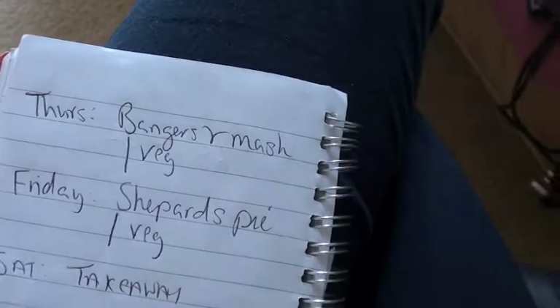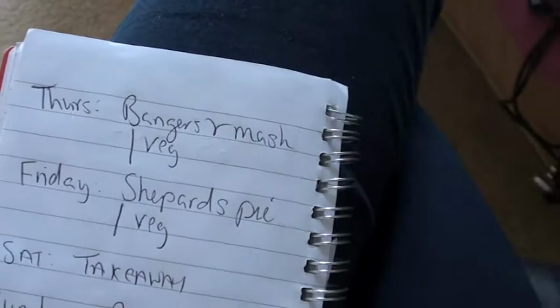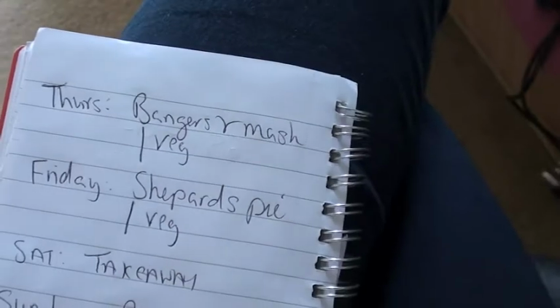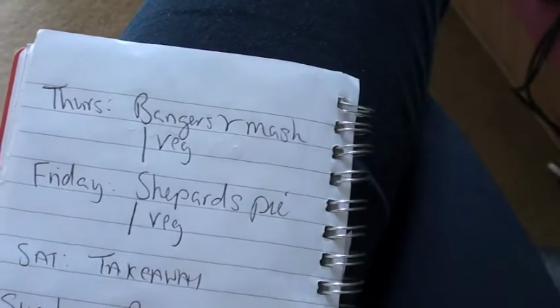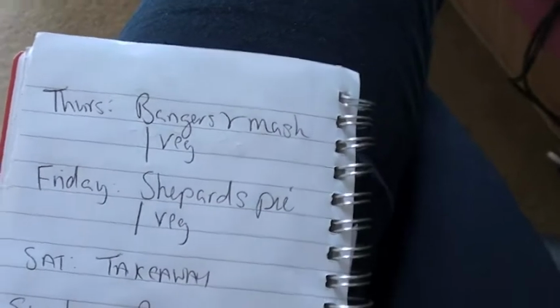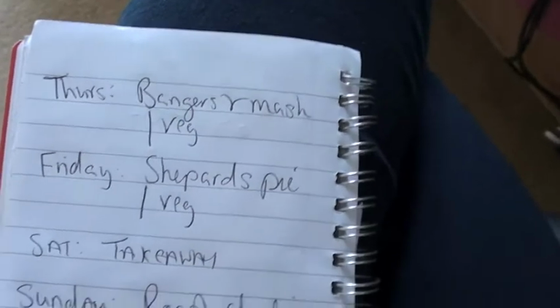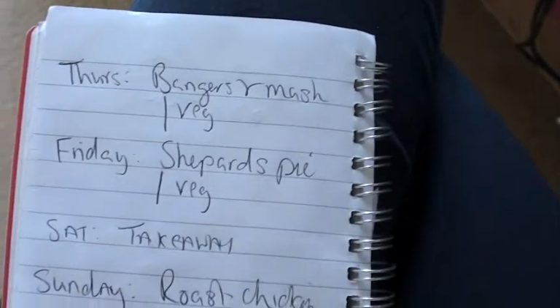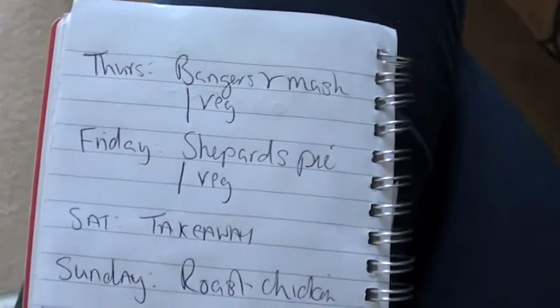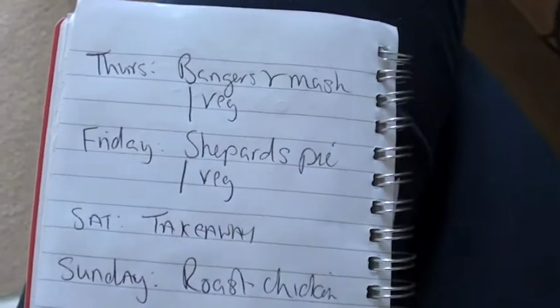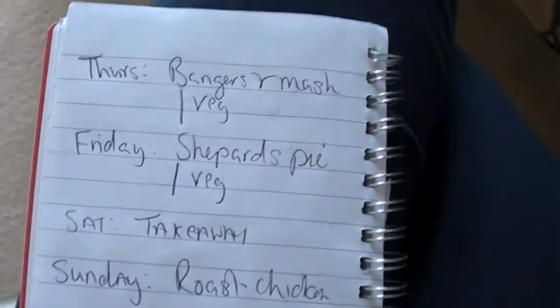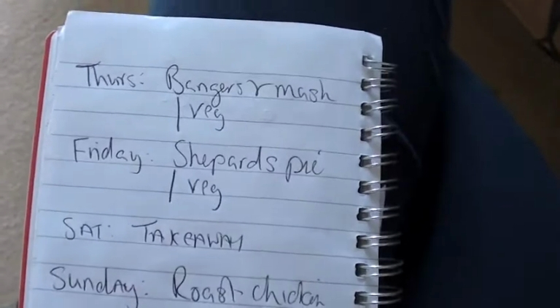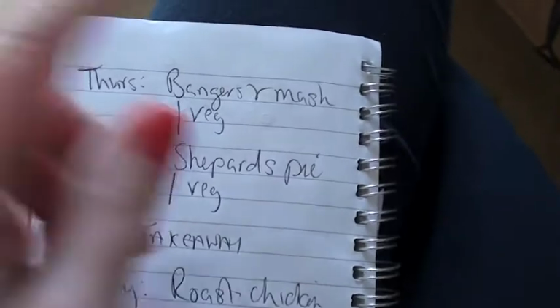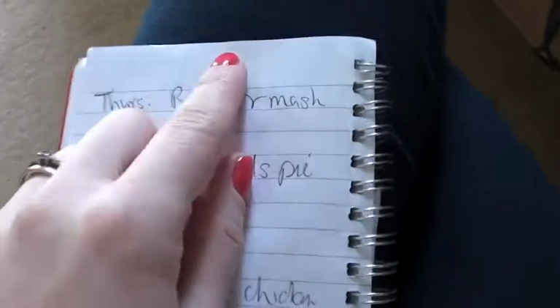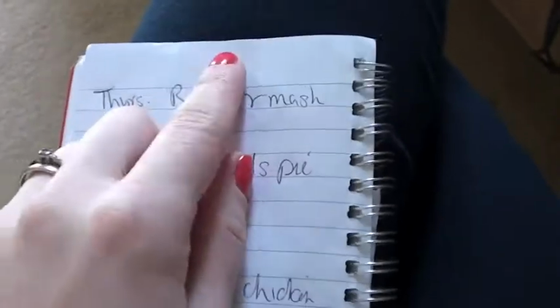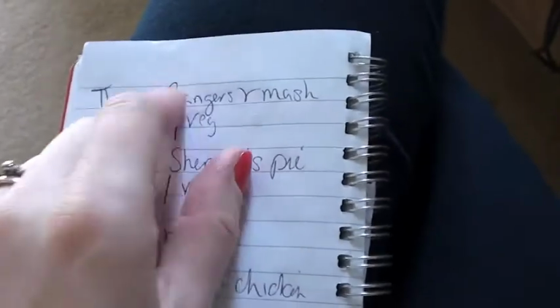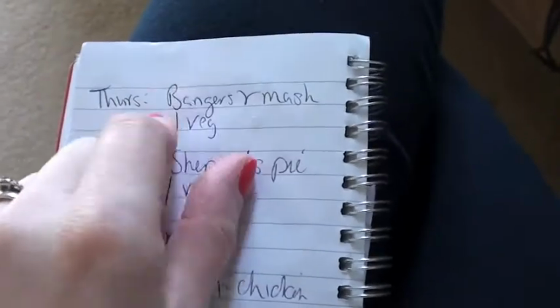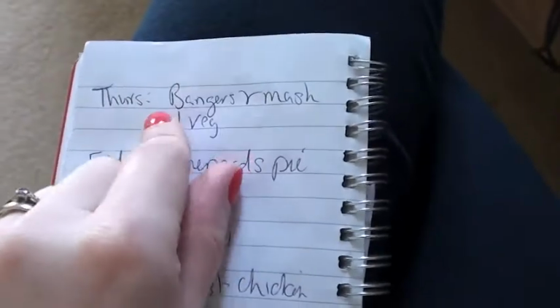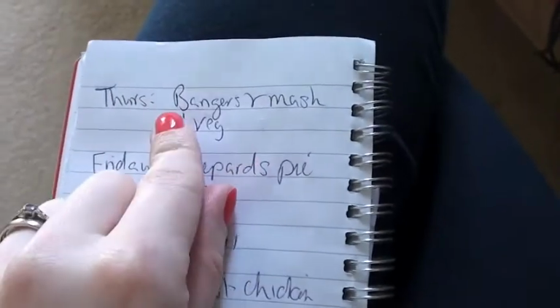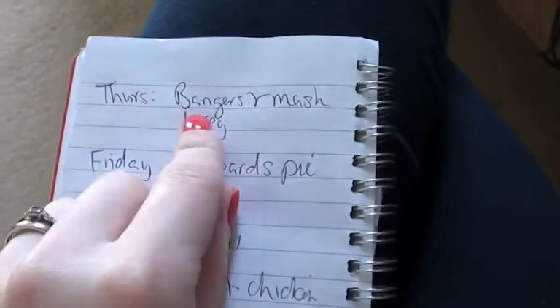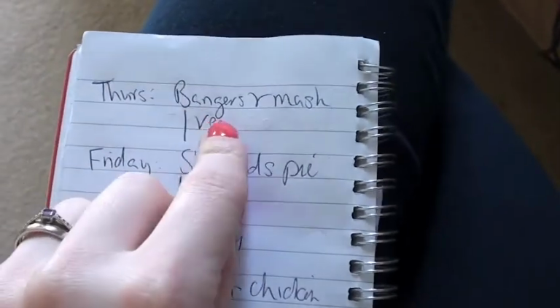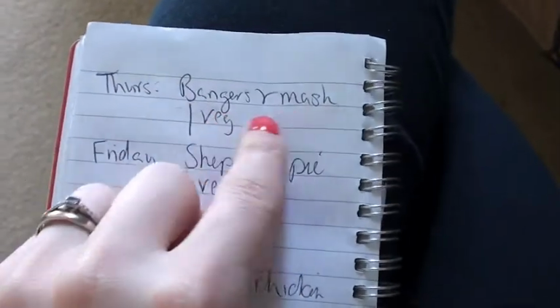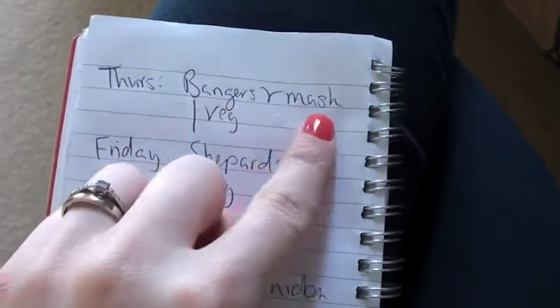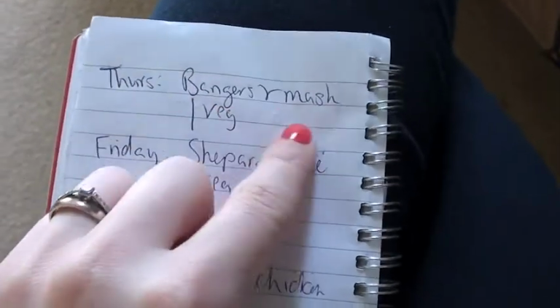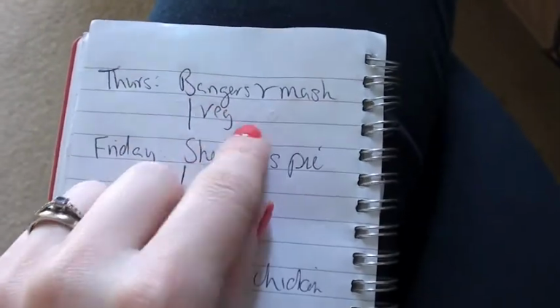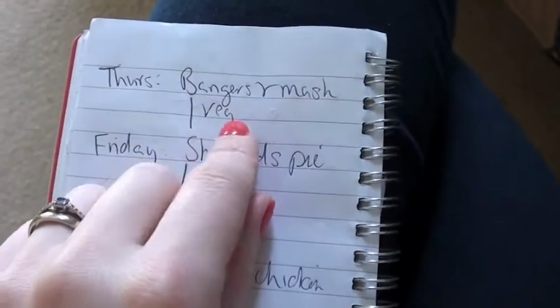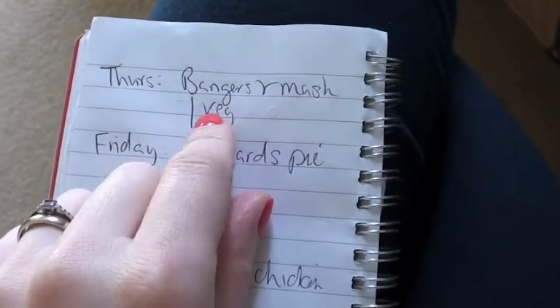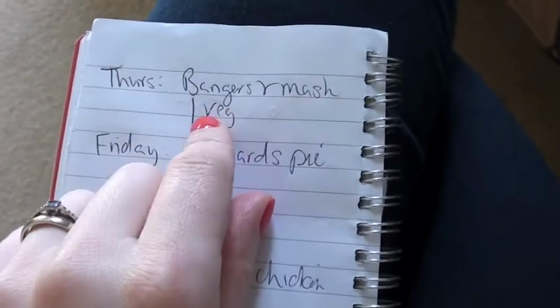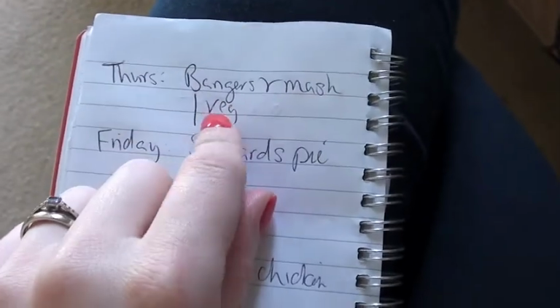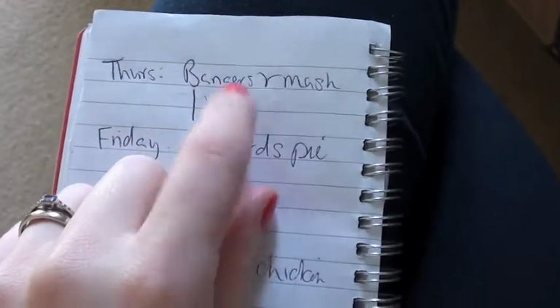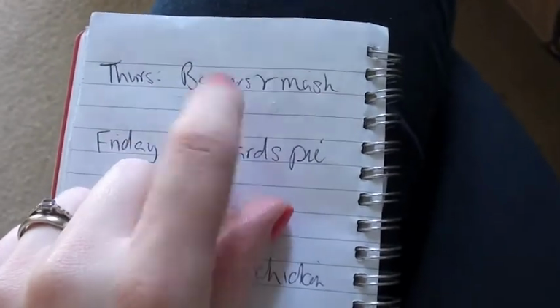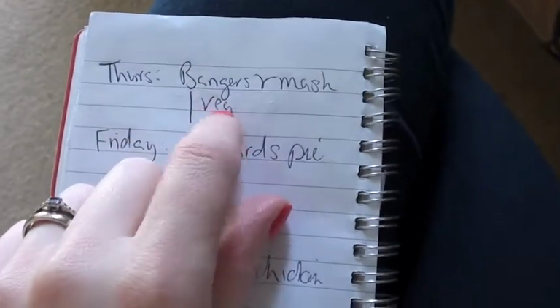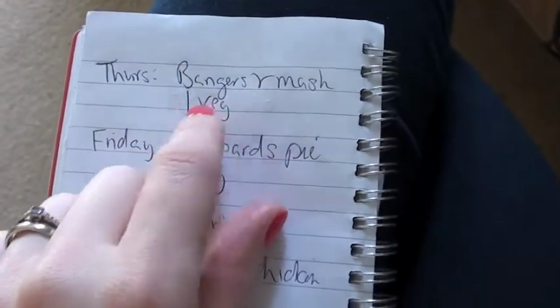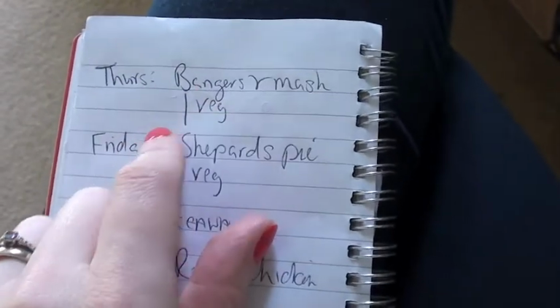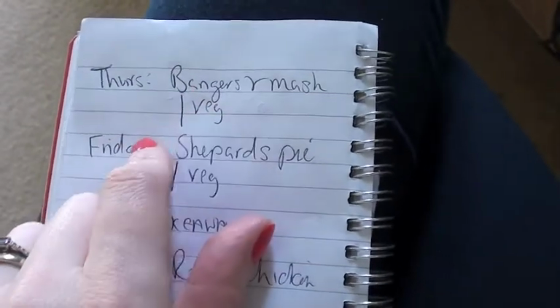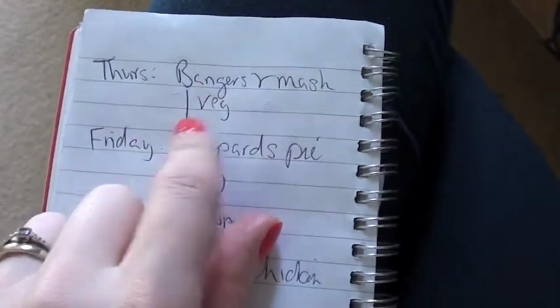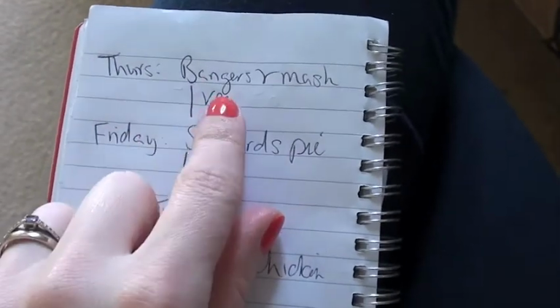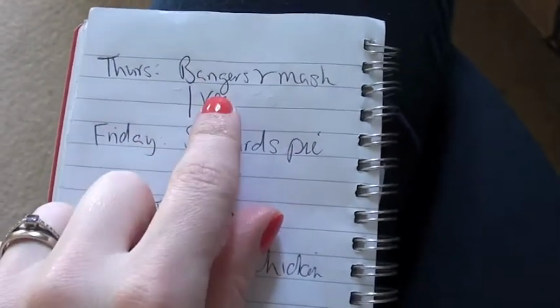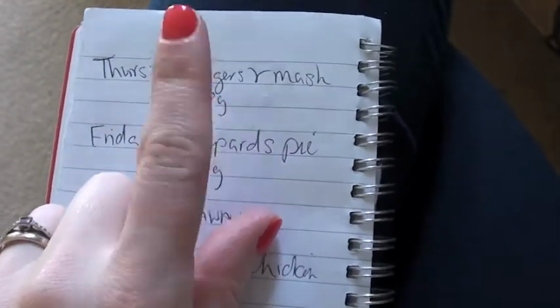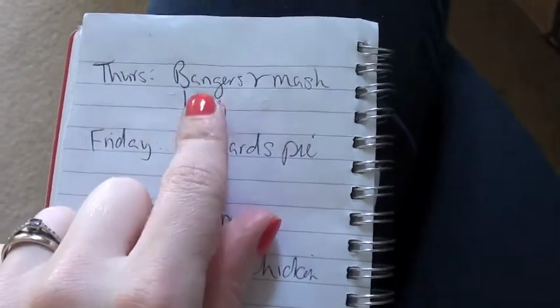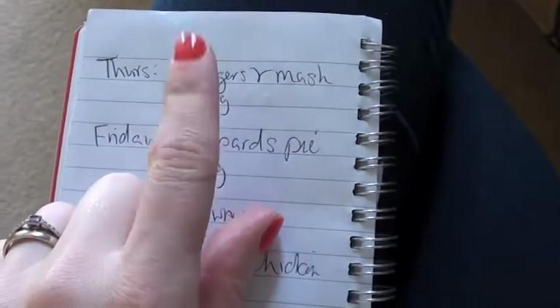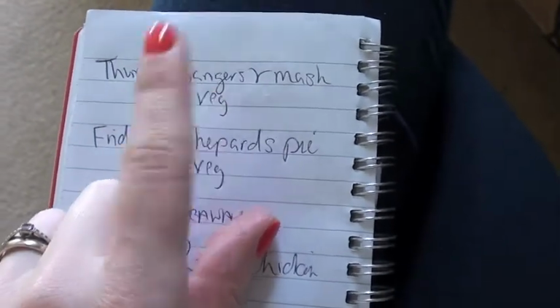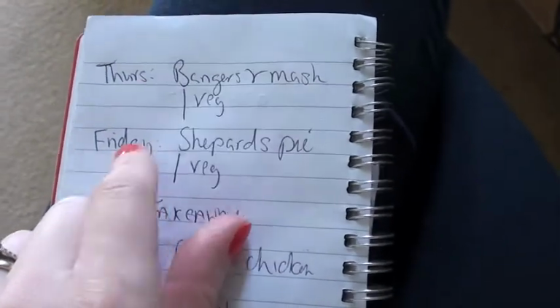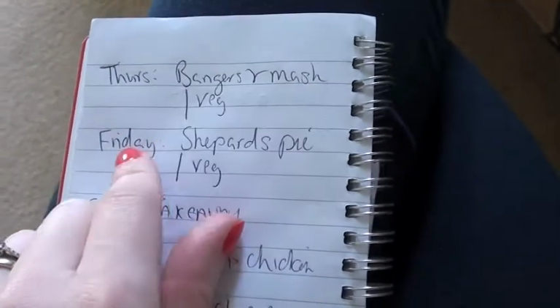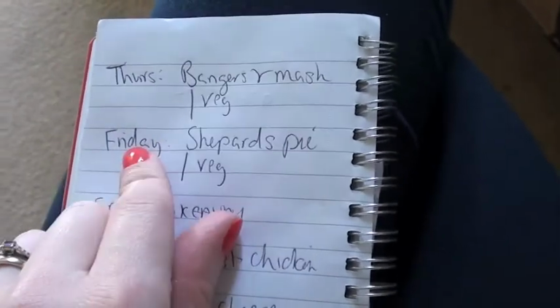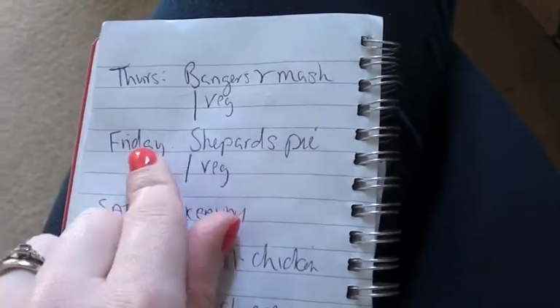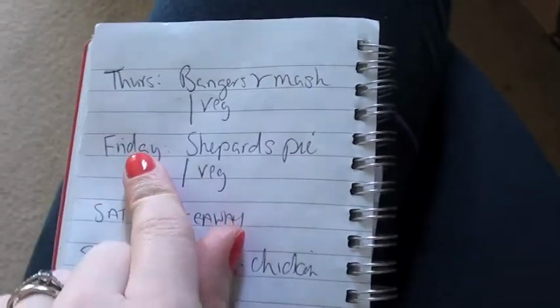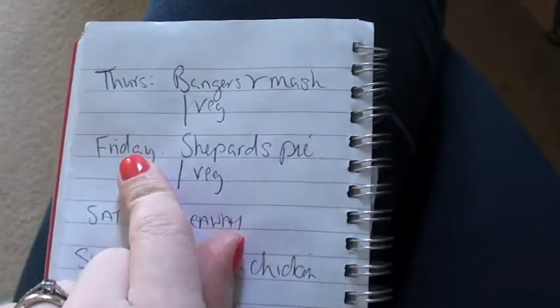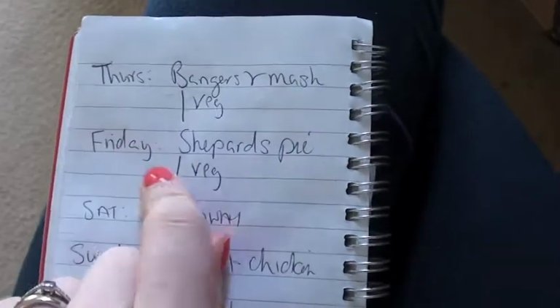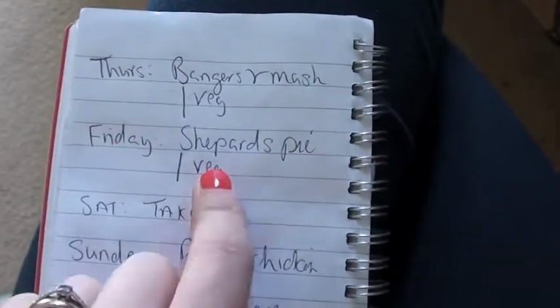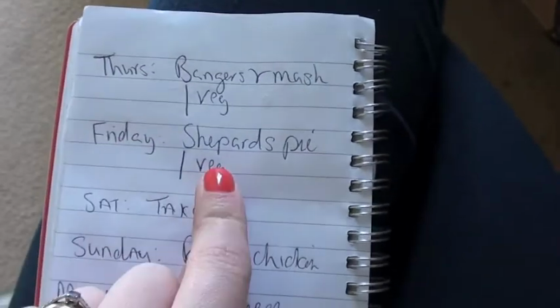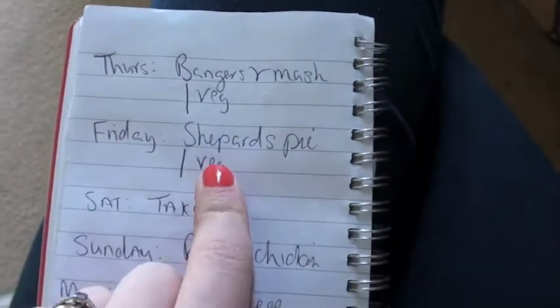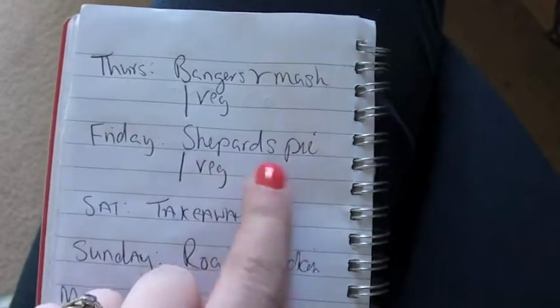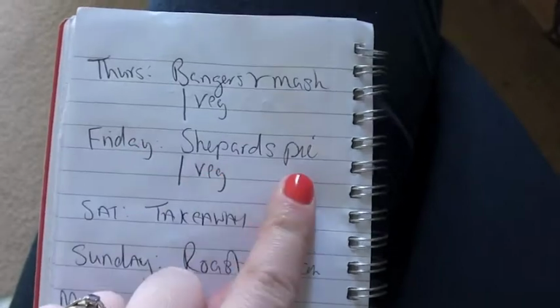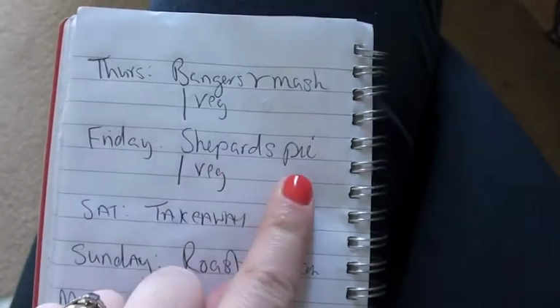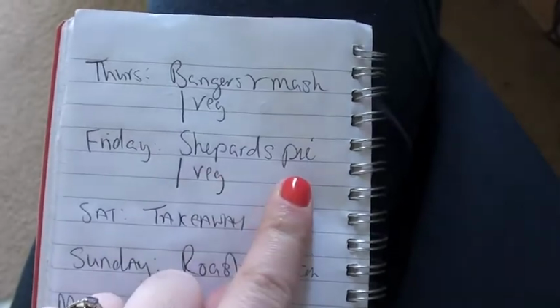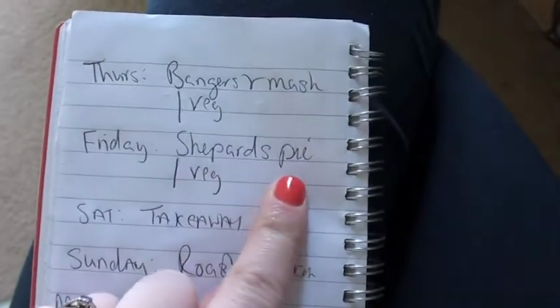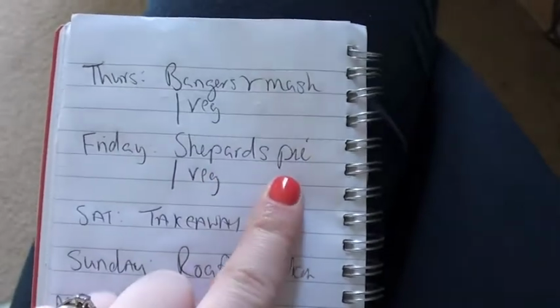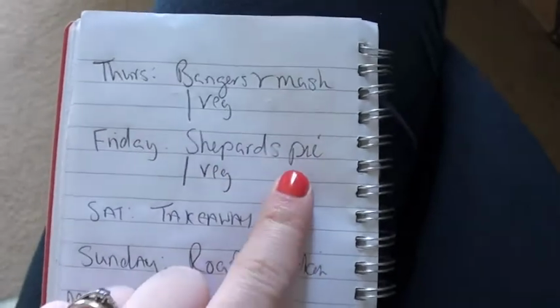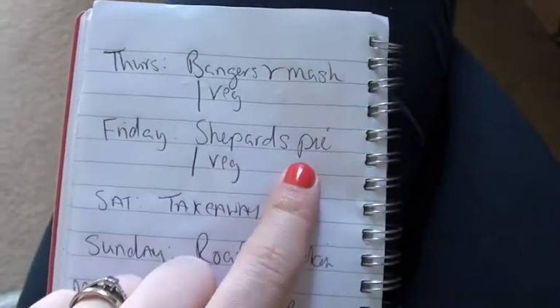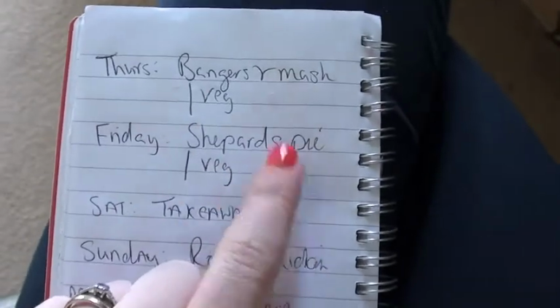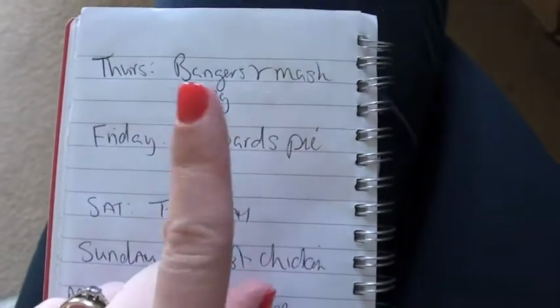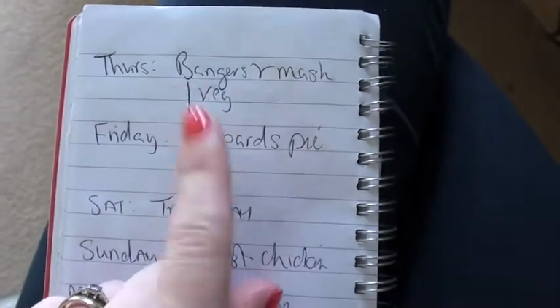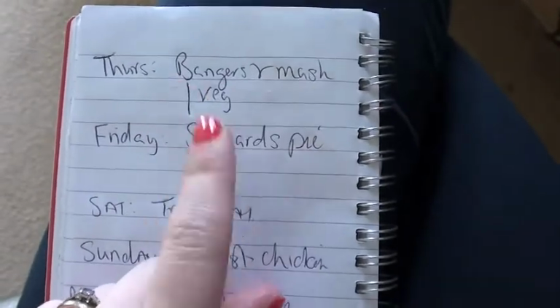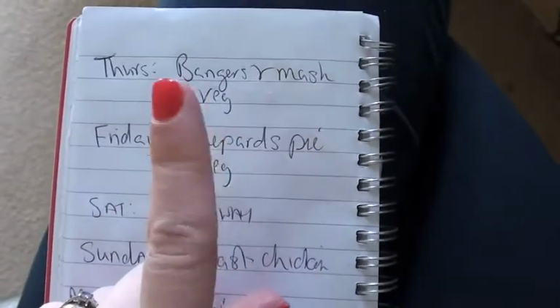So meals for this week: Thursday, bangers and mash — that's tonight with some veg, like frozen veg. Friday, shepherd's pie and veg.